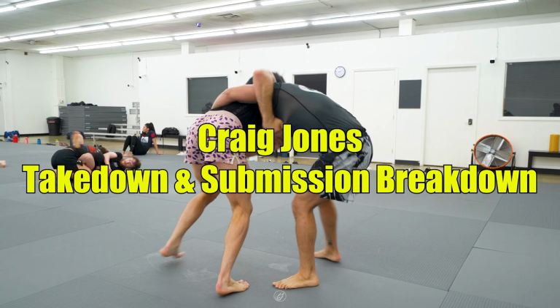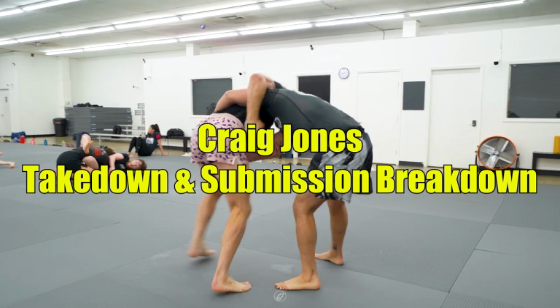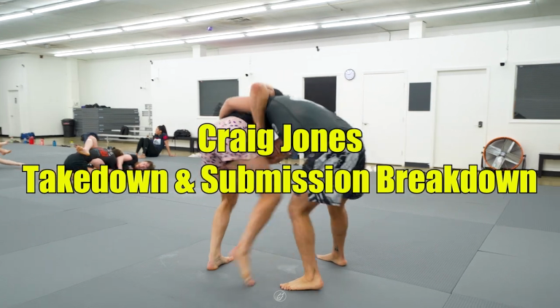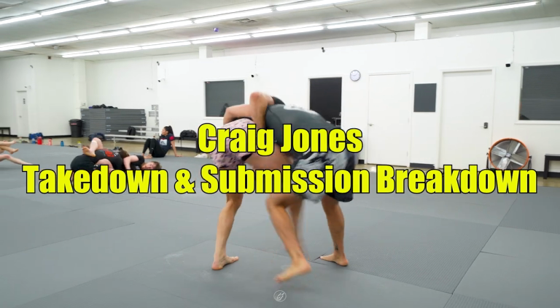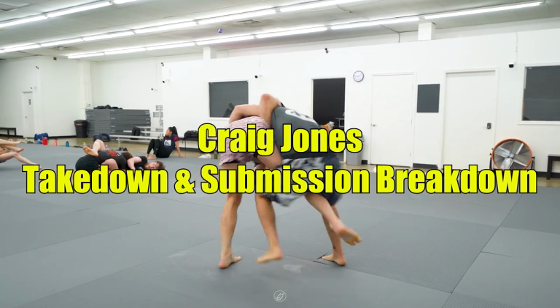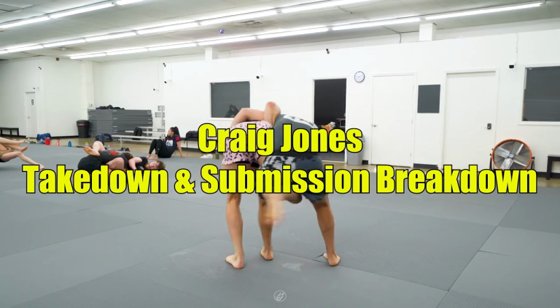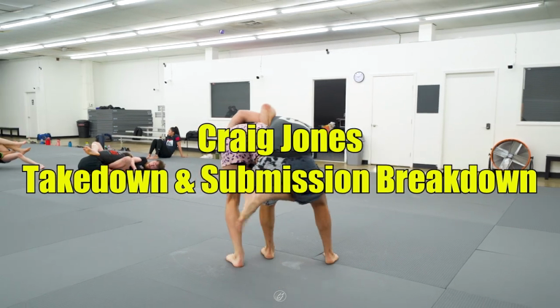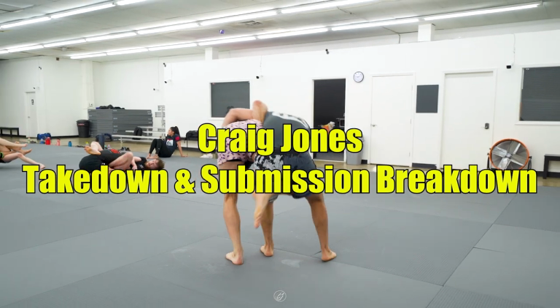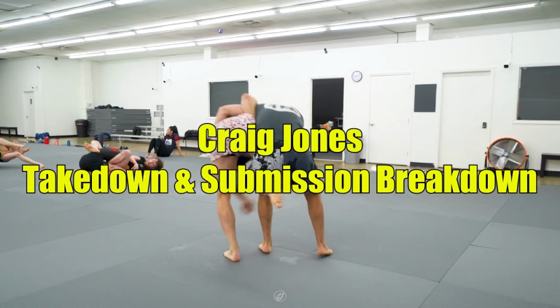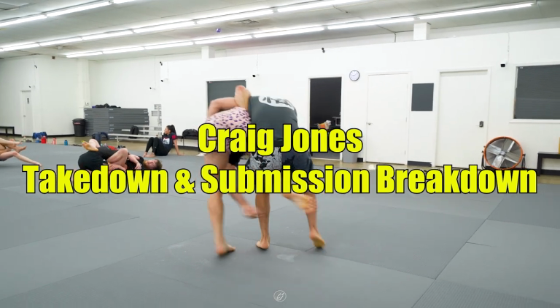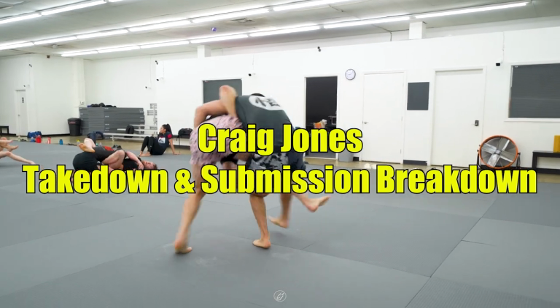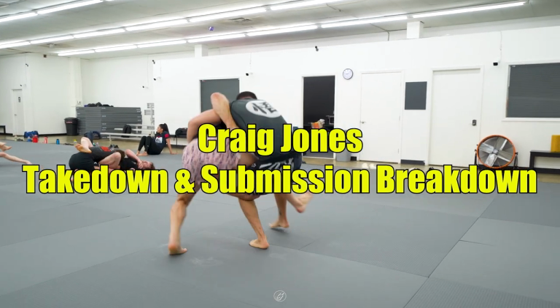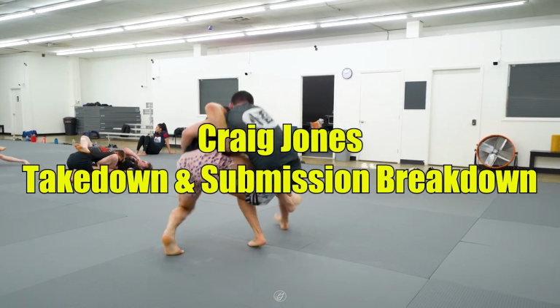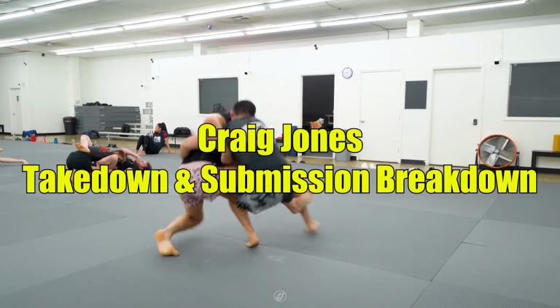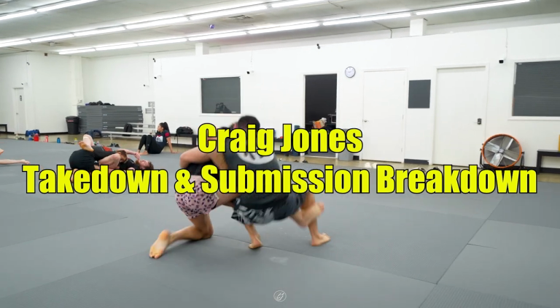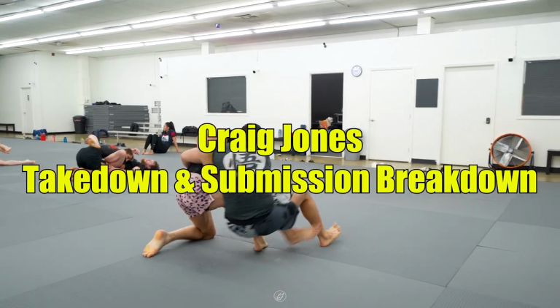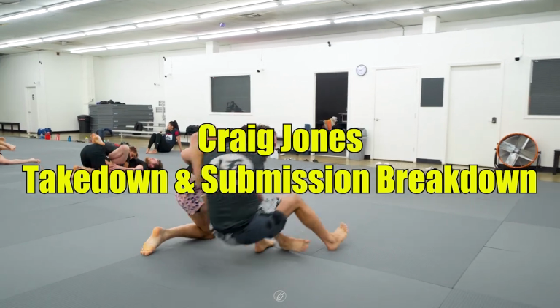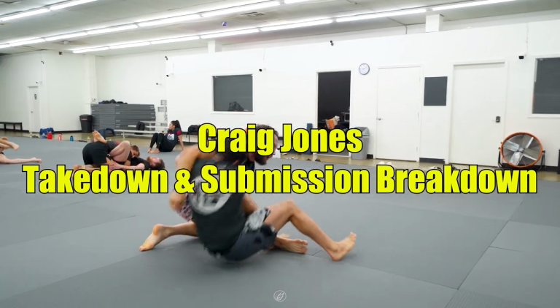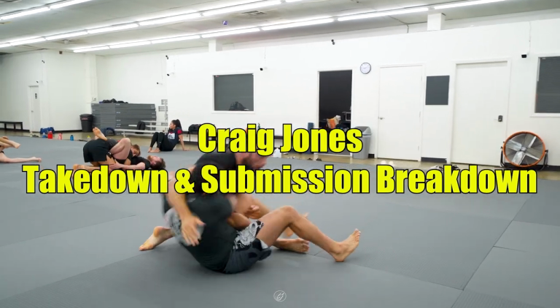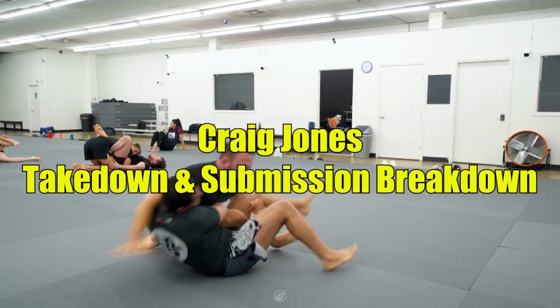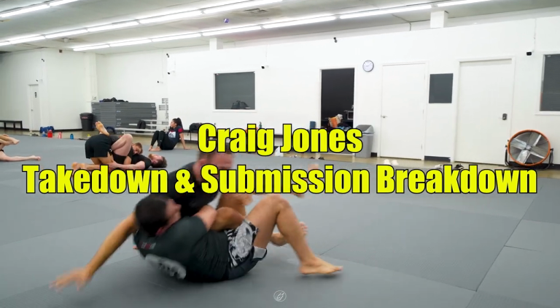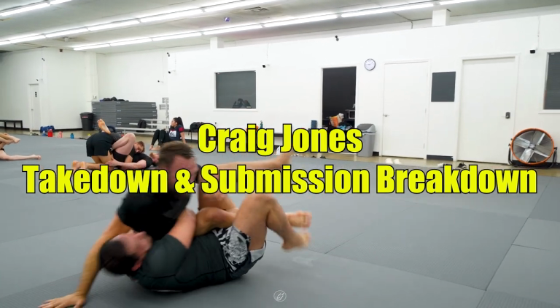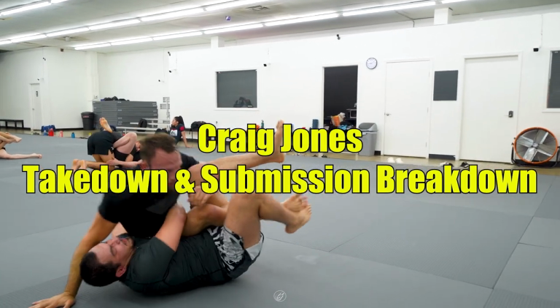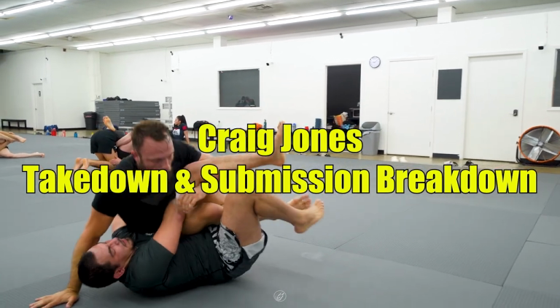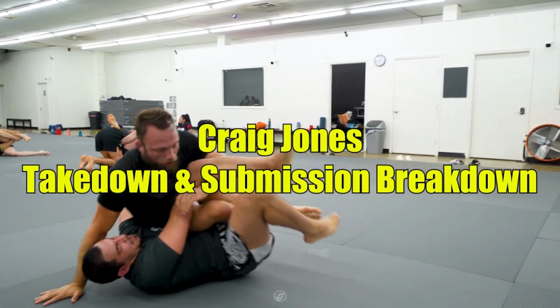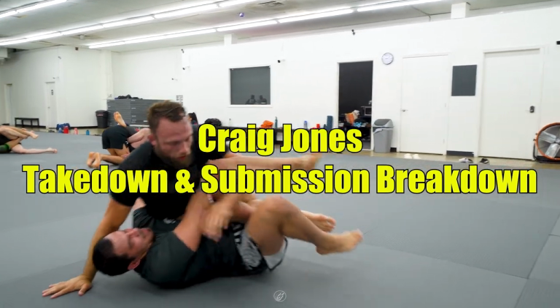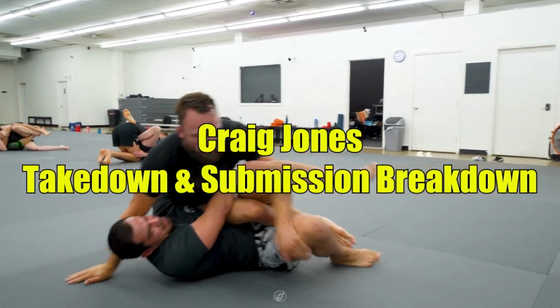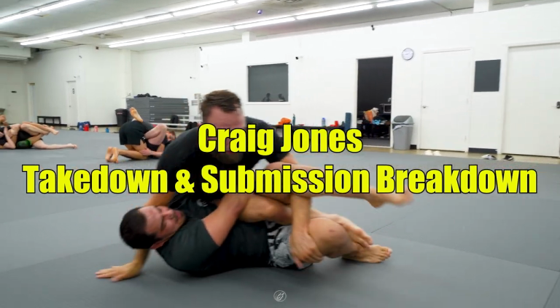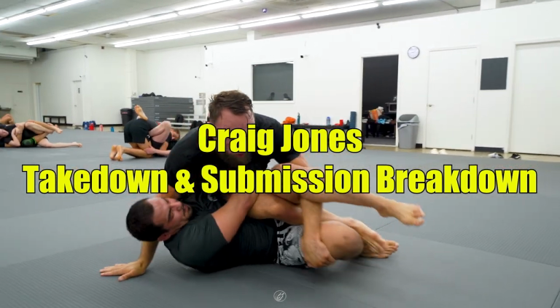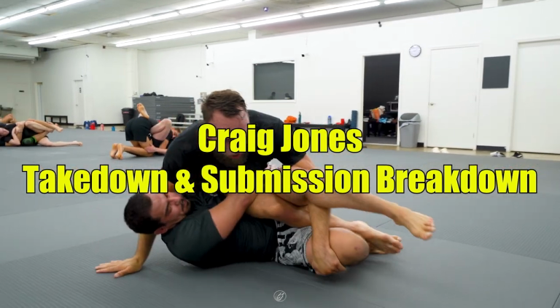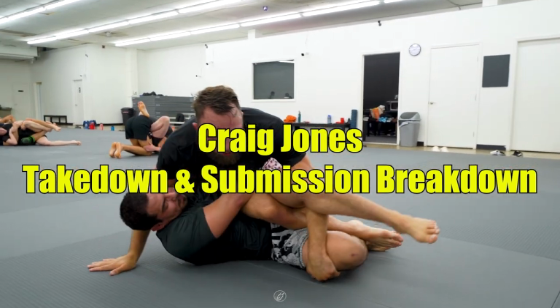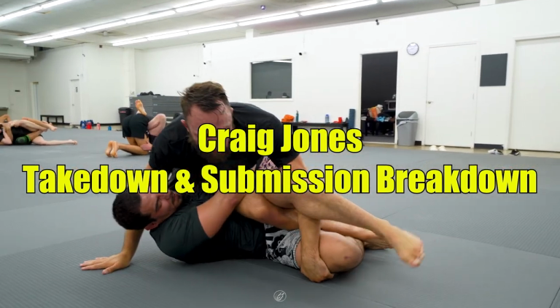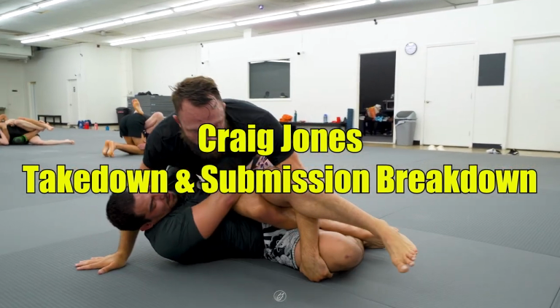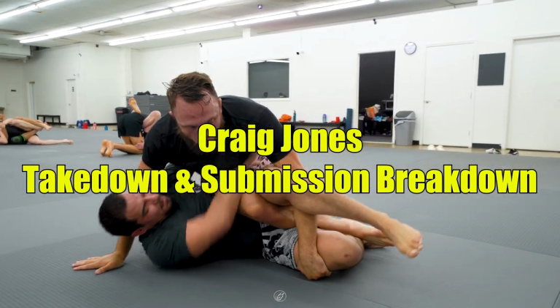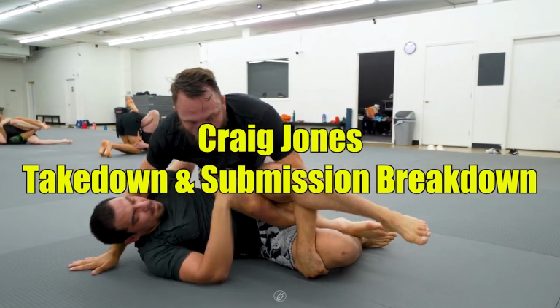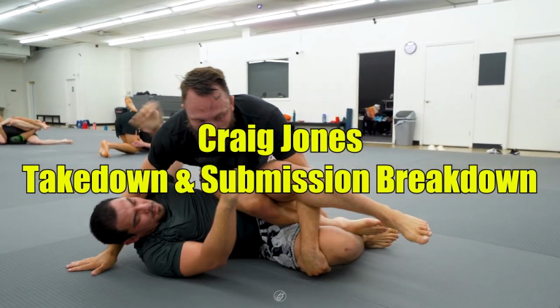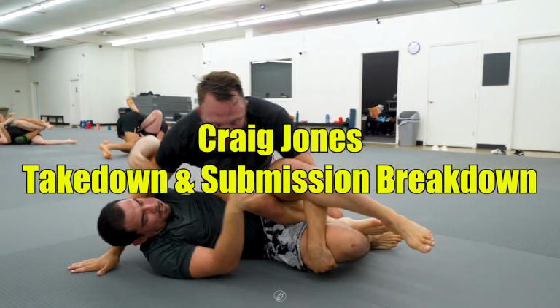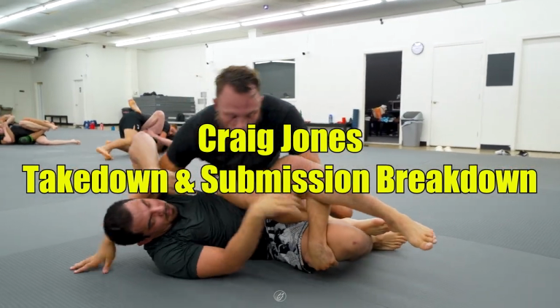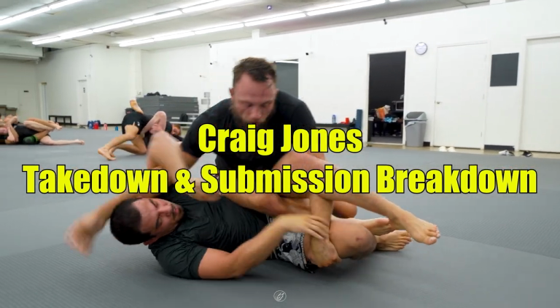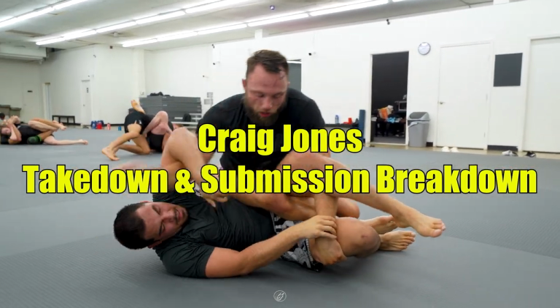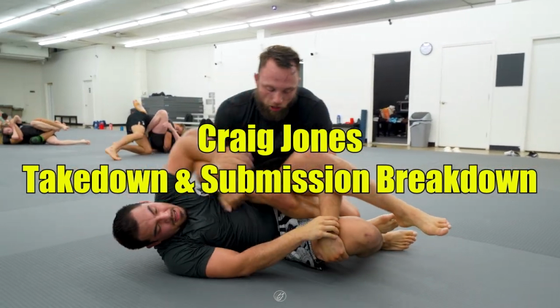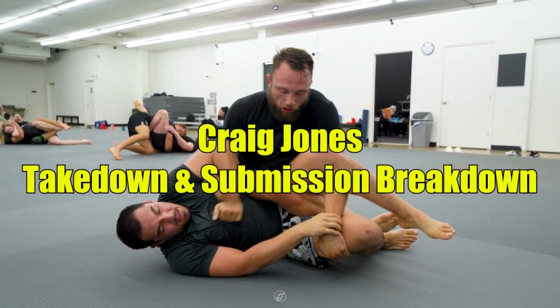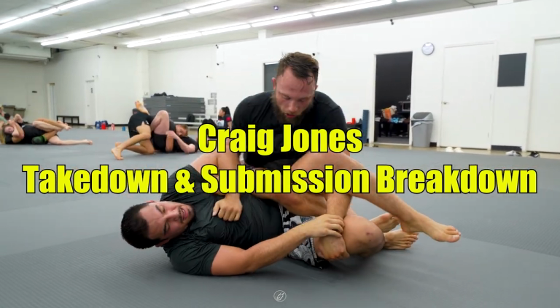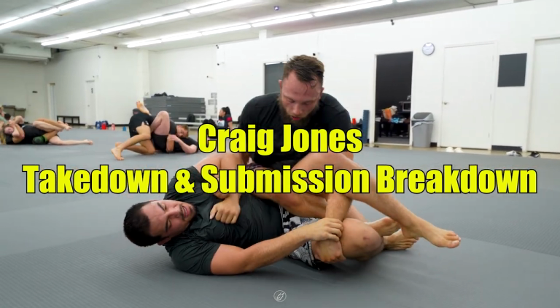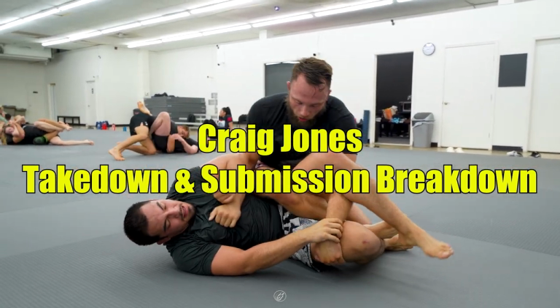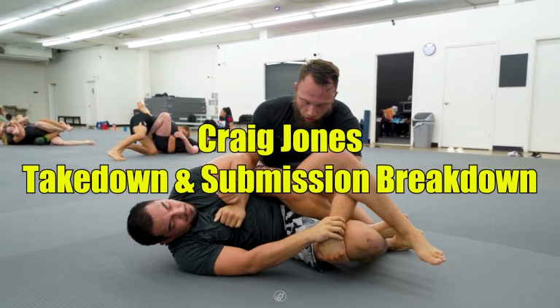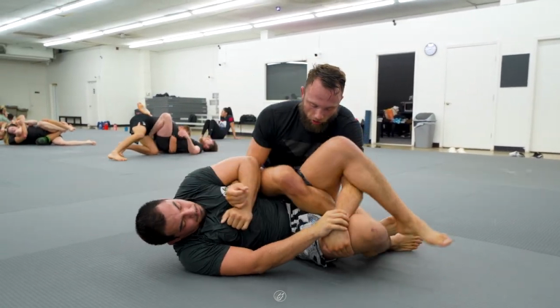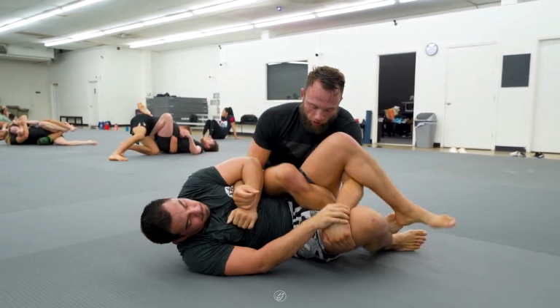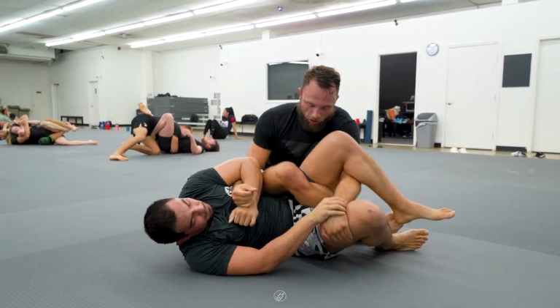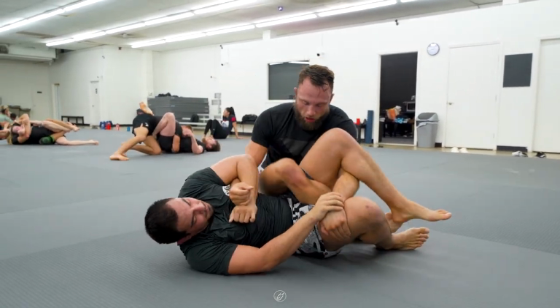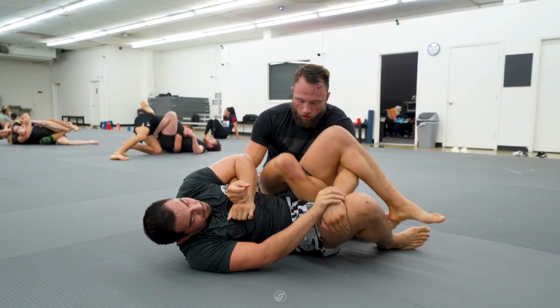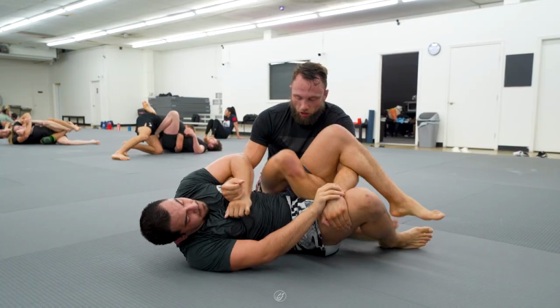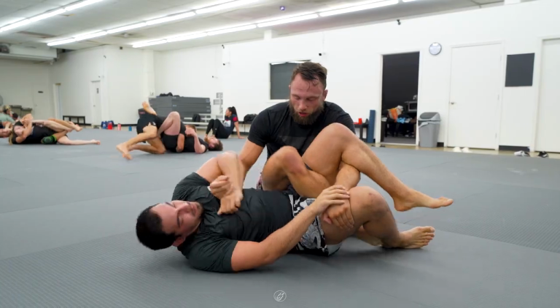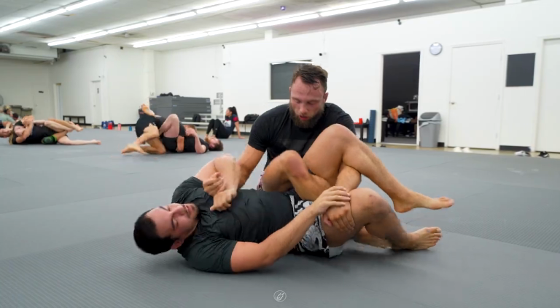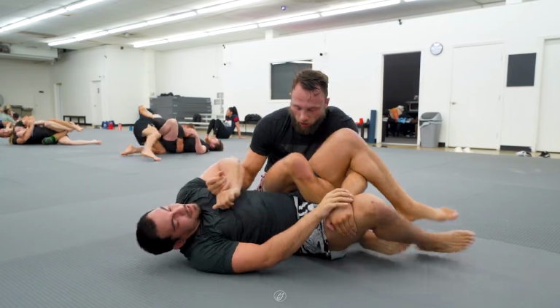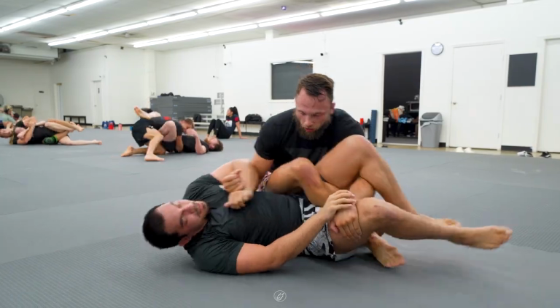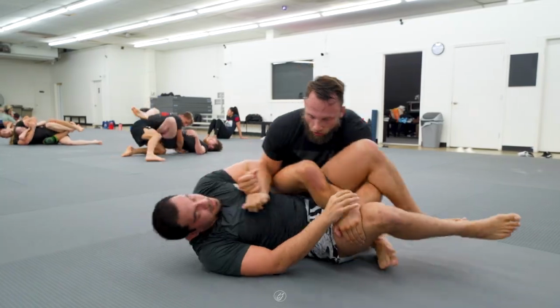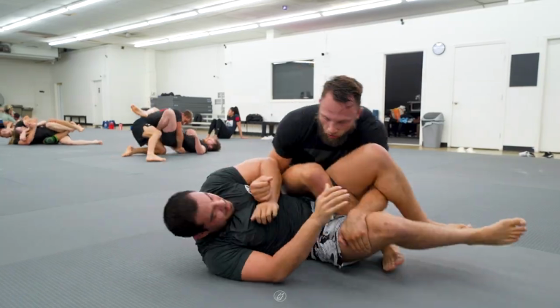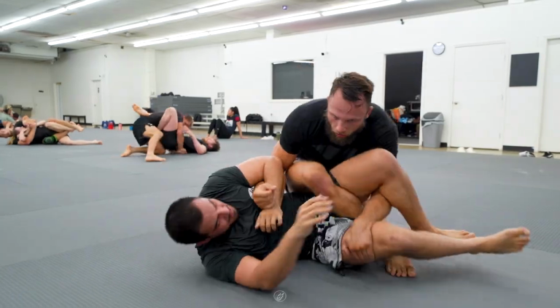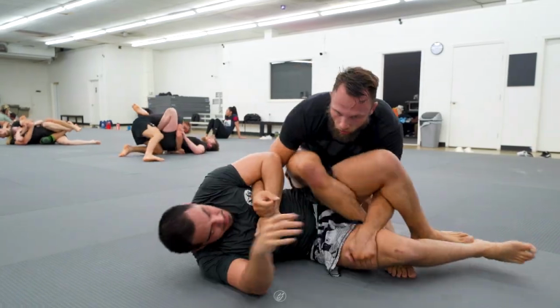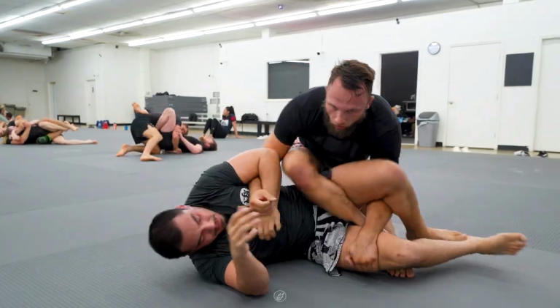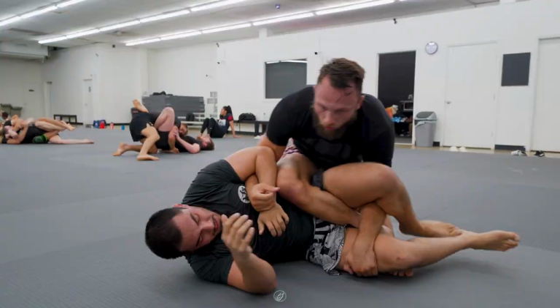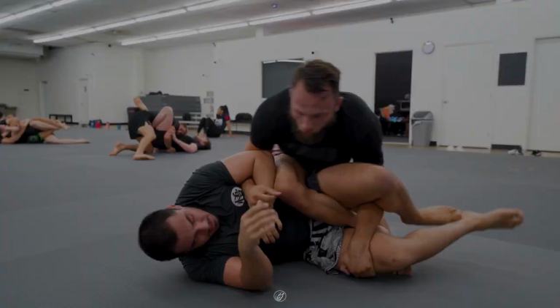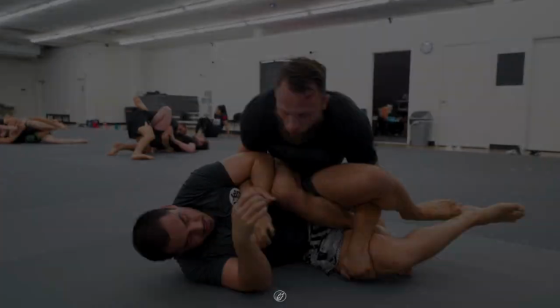Today we are breaking down another Craig Jones roll. Don't be like Manny and wear MA1 gear at his gym — that's frowned upon.